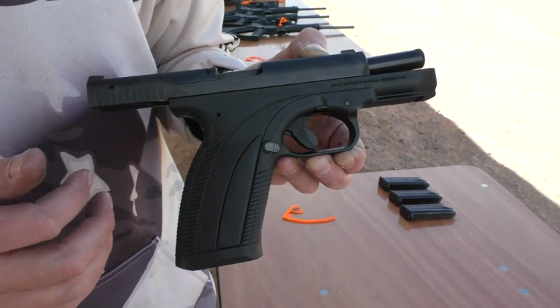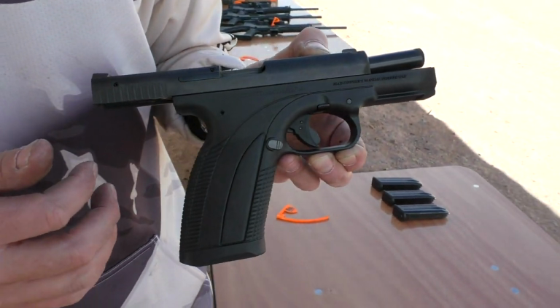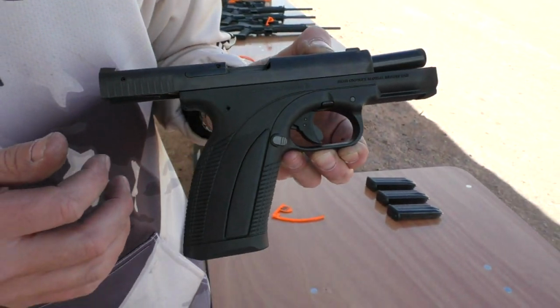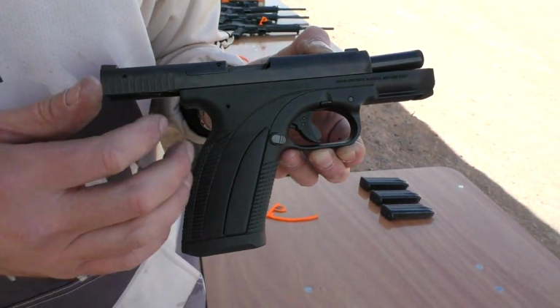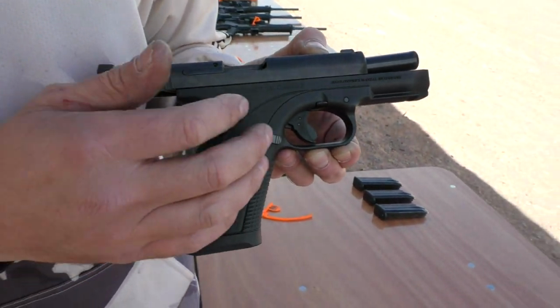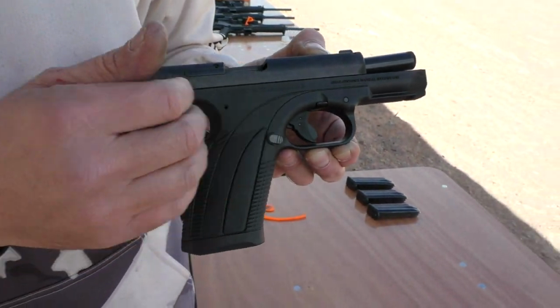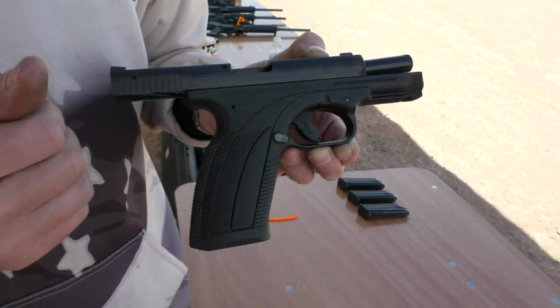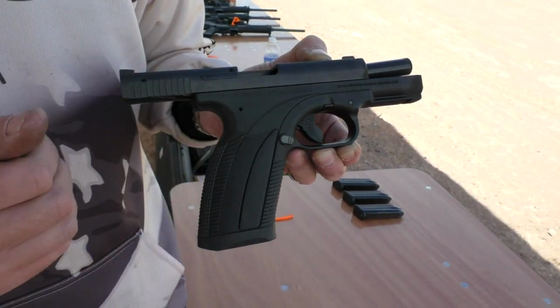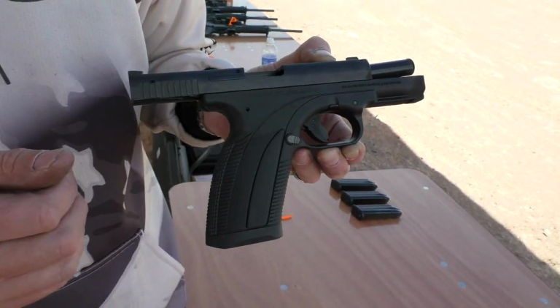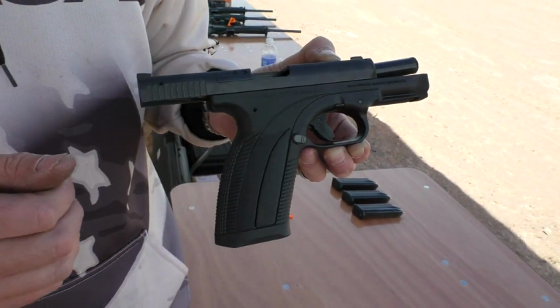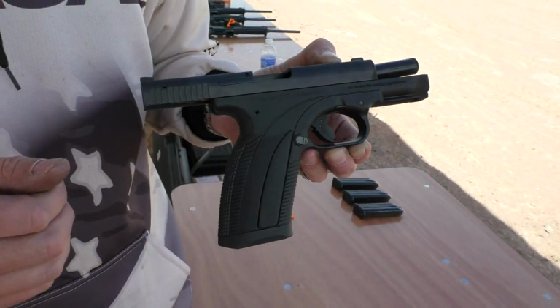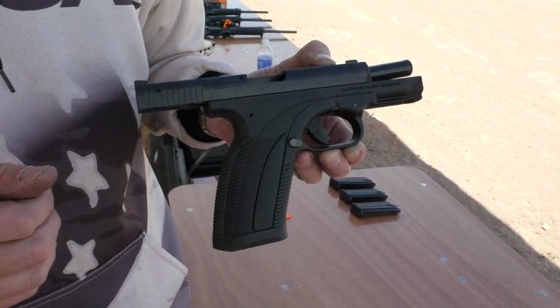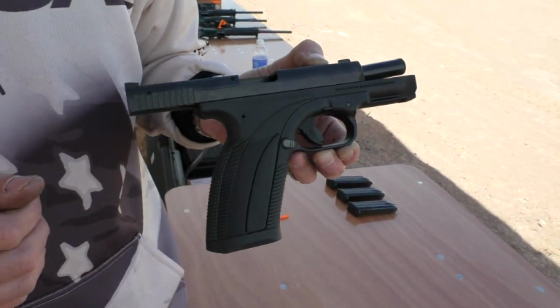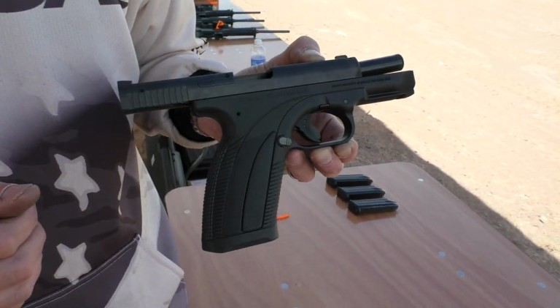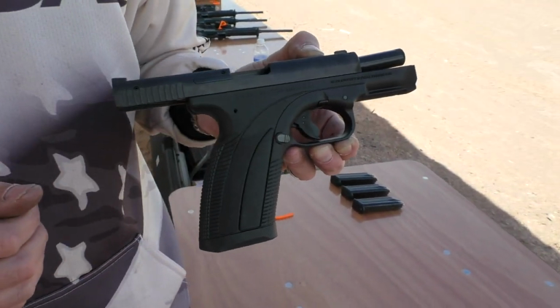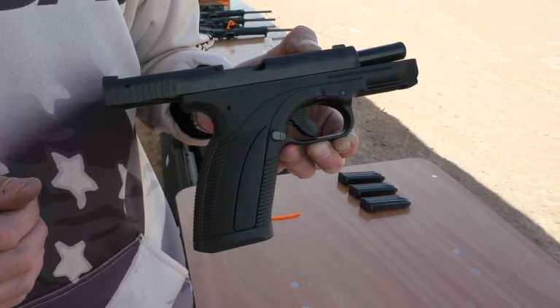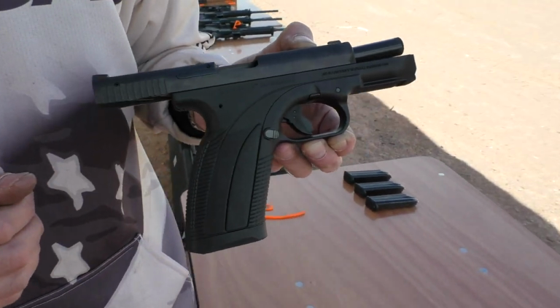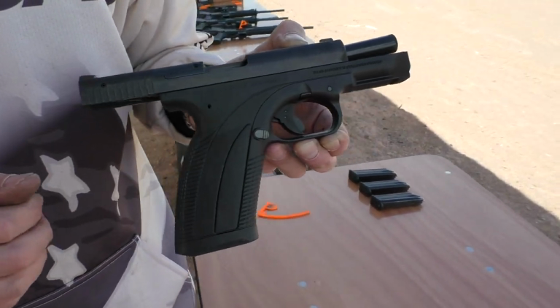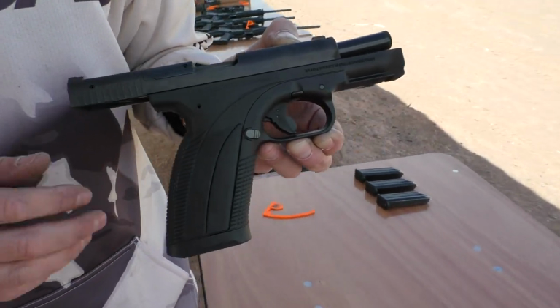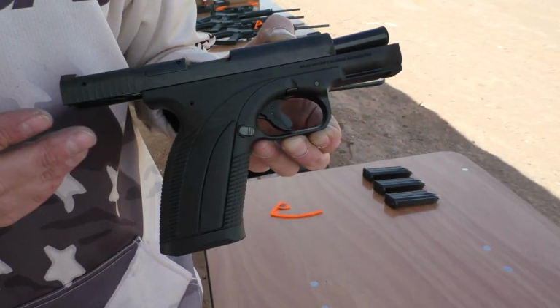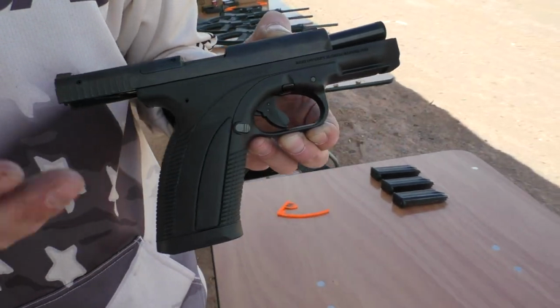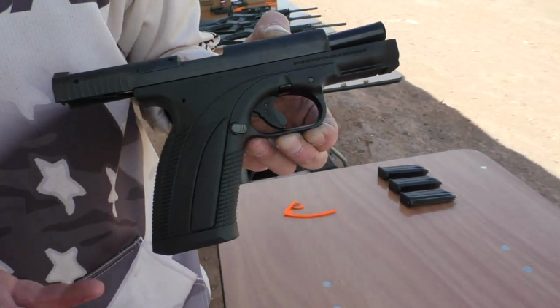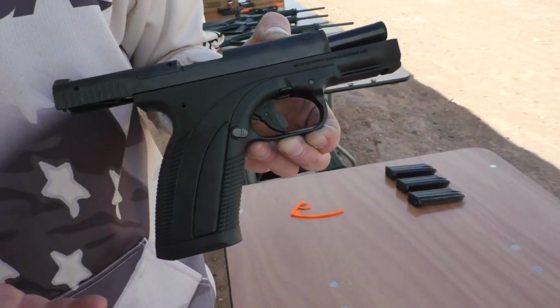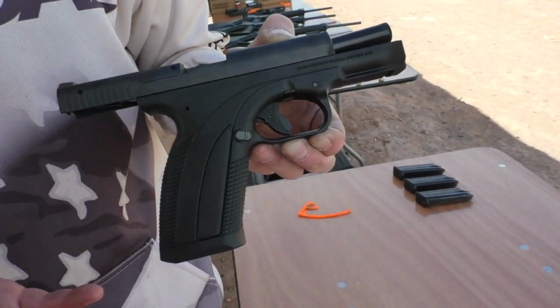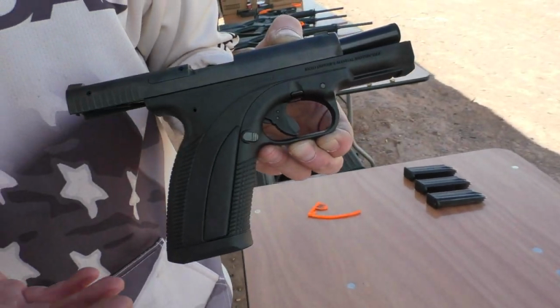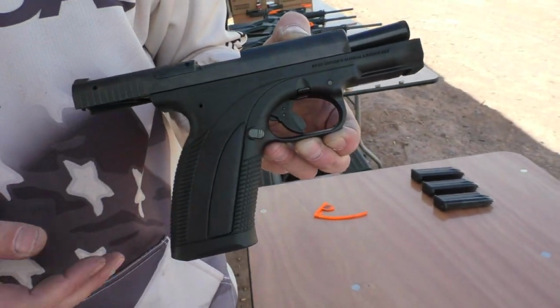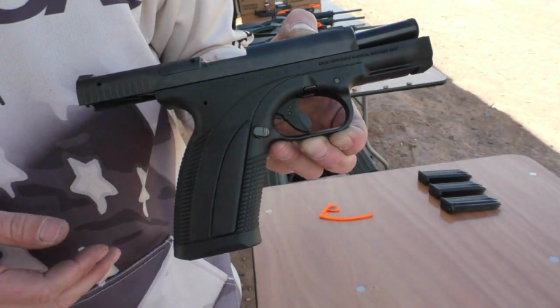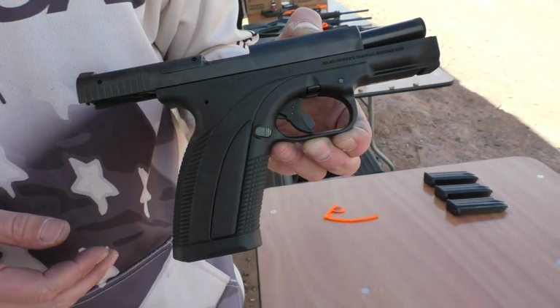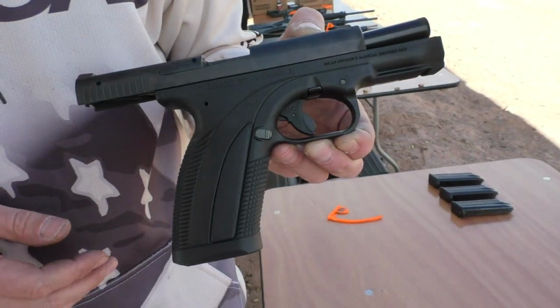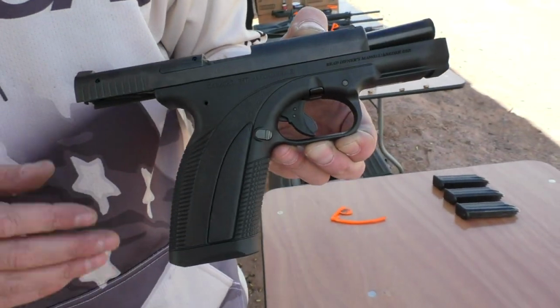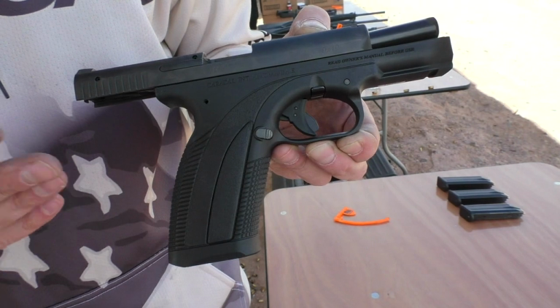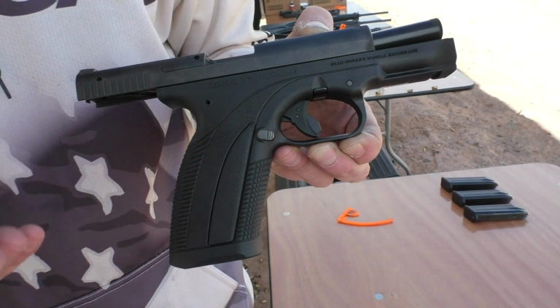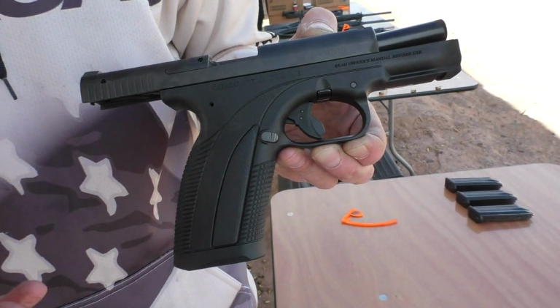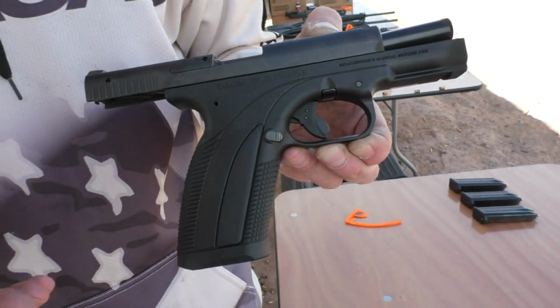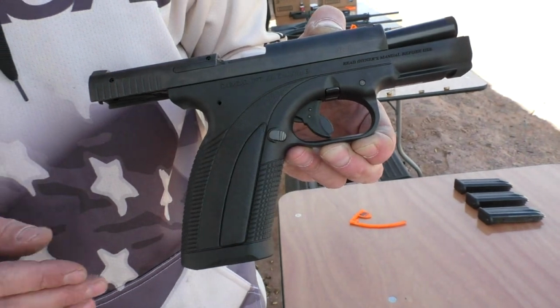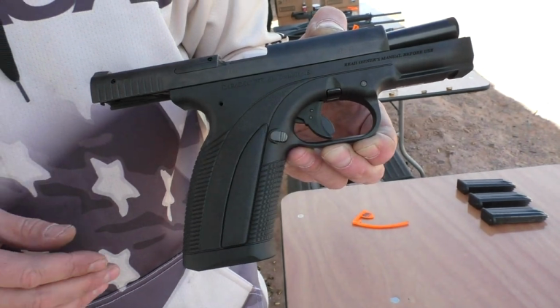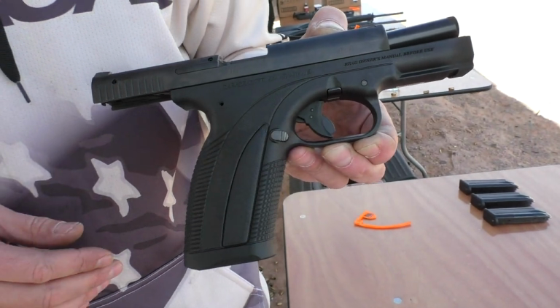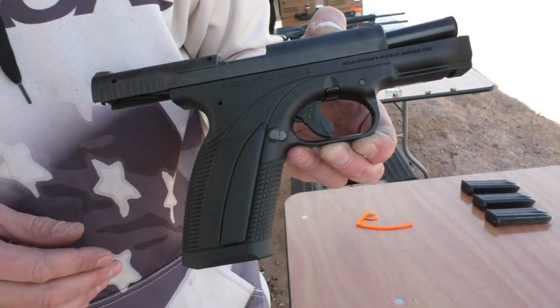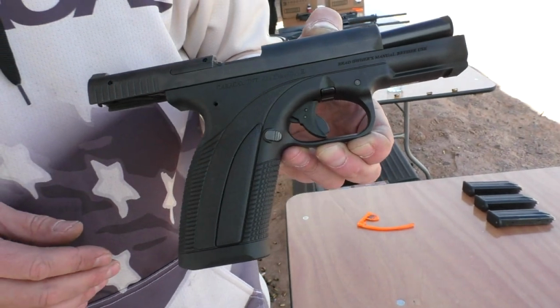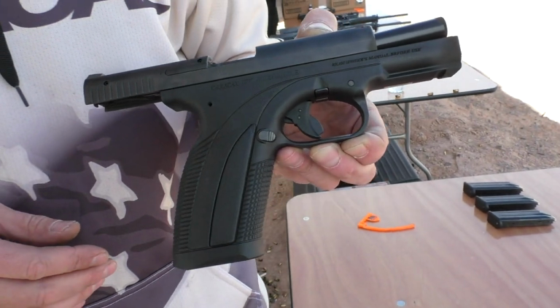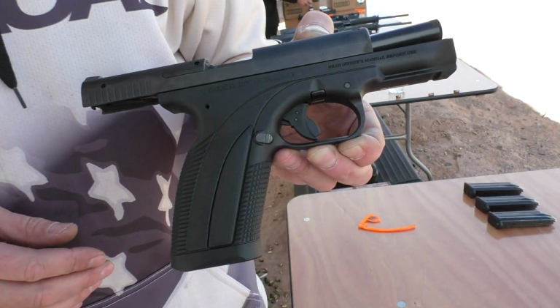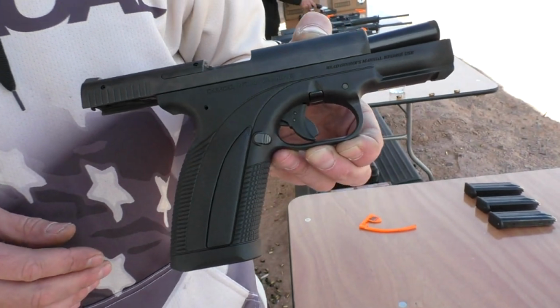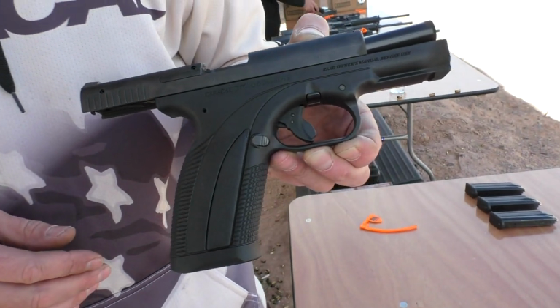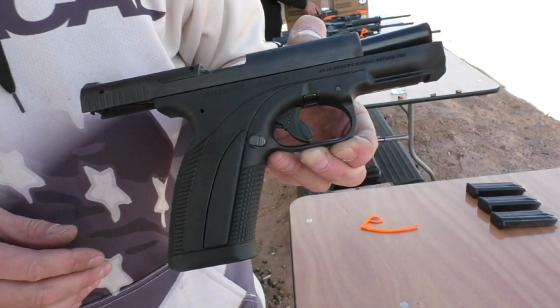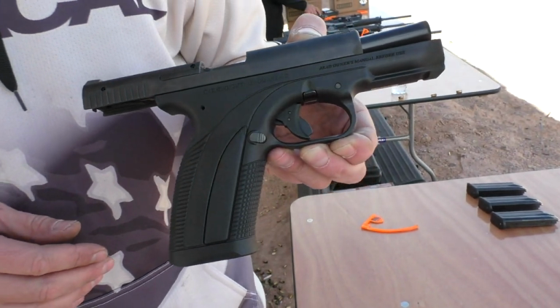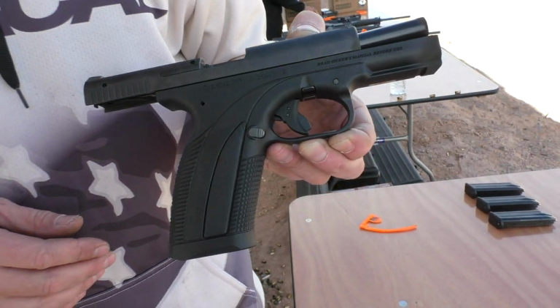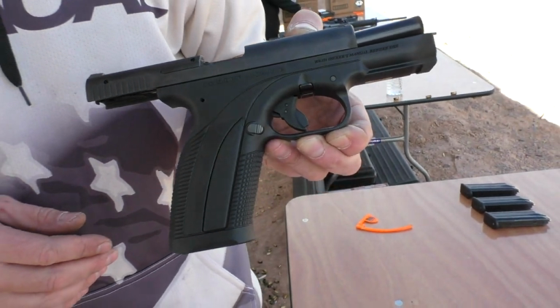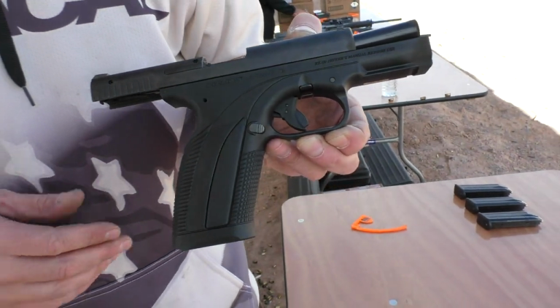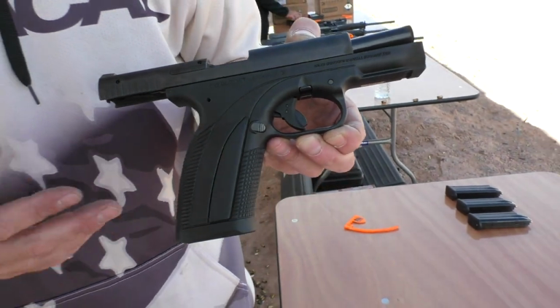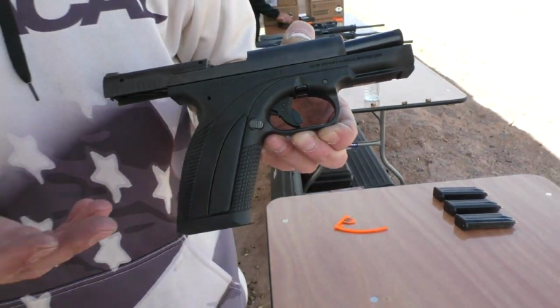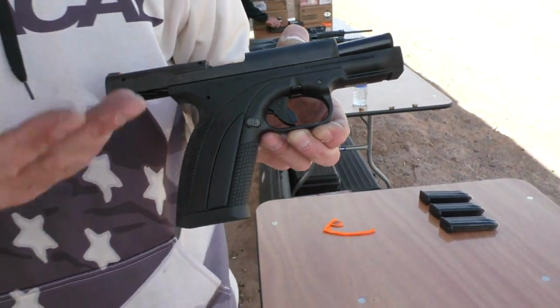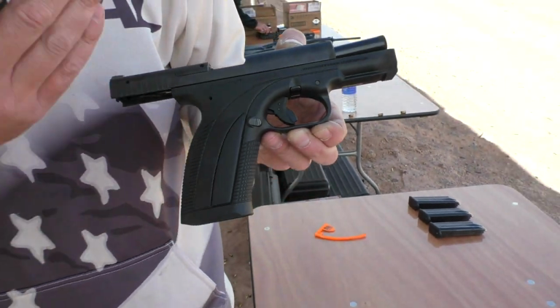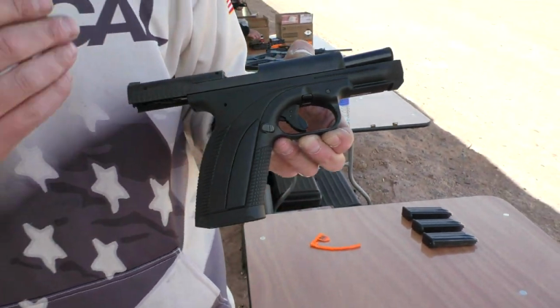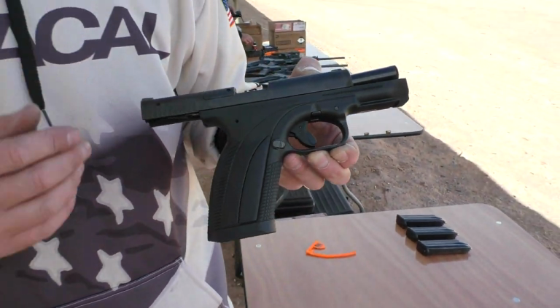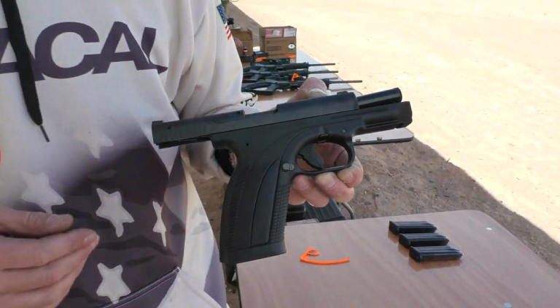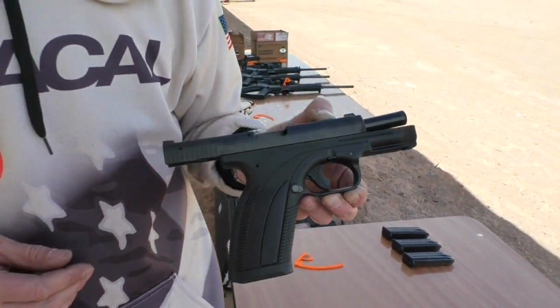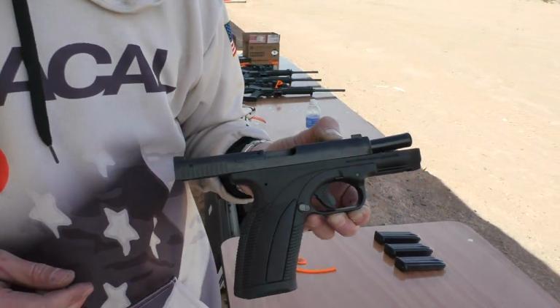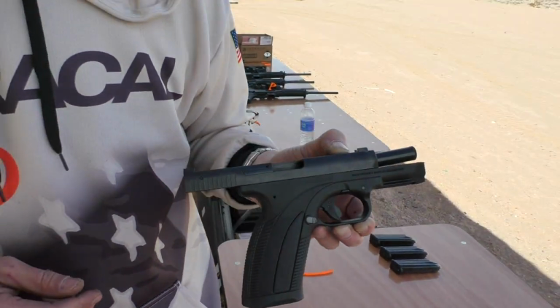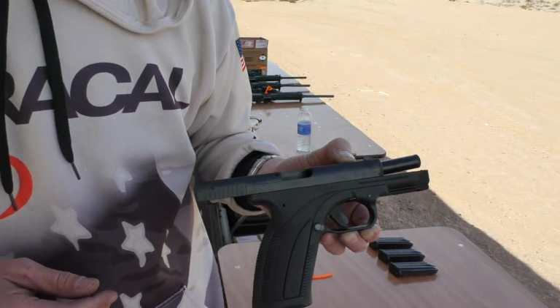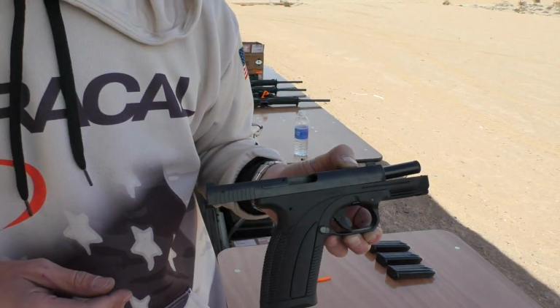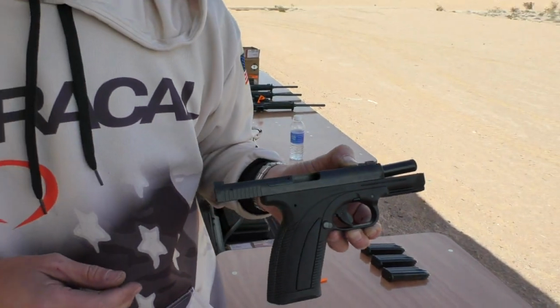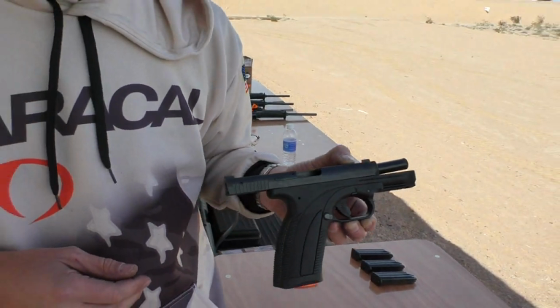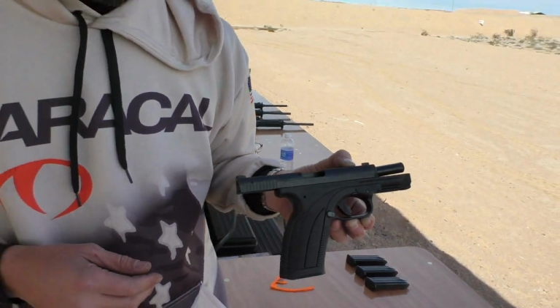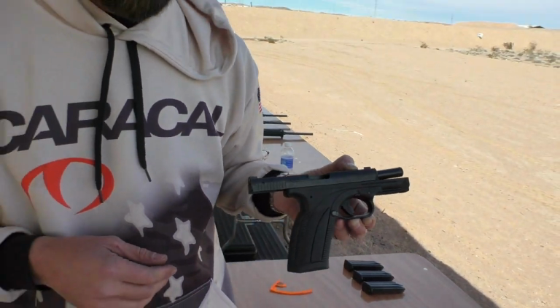It's a very accurate pistol and it's a lot of fun to shoot. I'll go ahead and send a few rounds down.